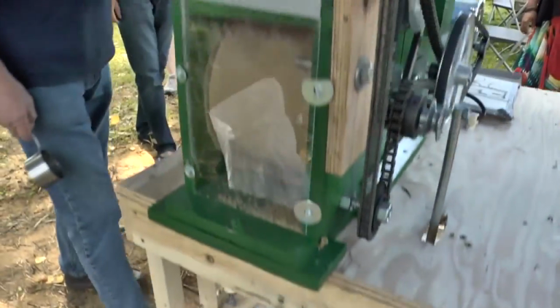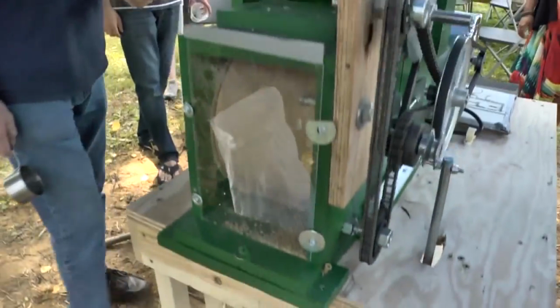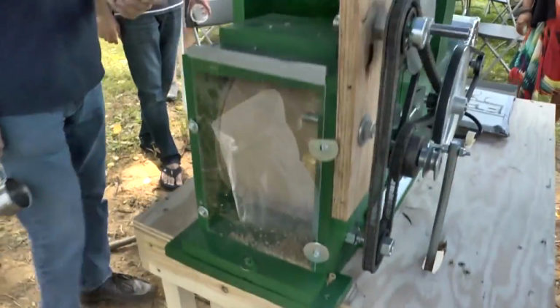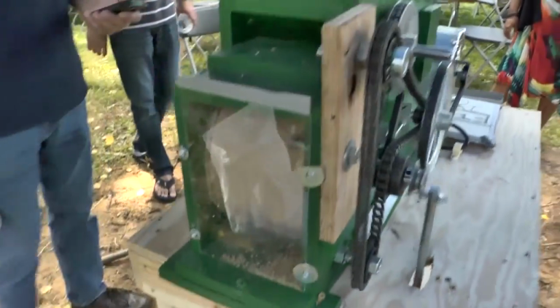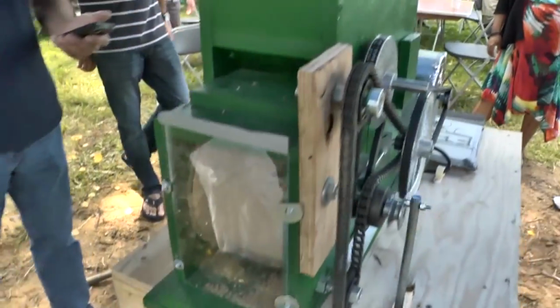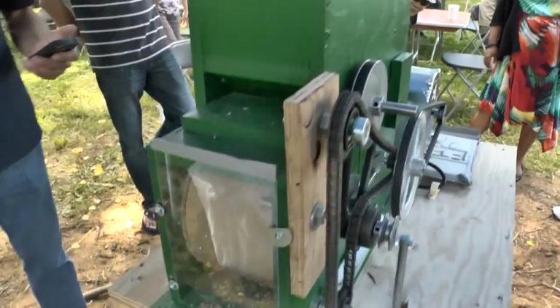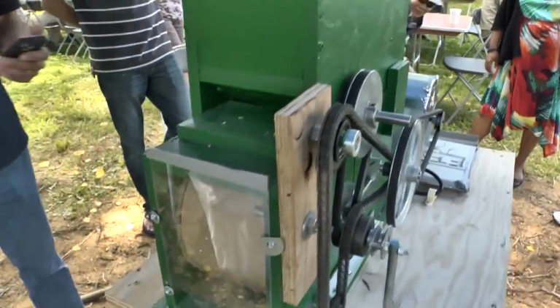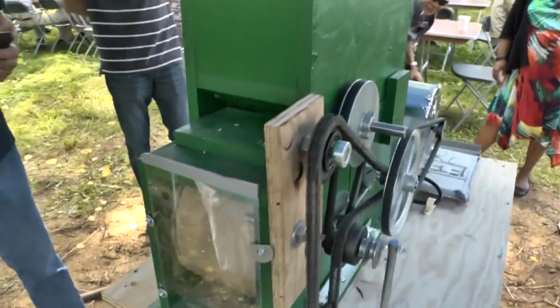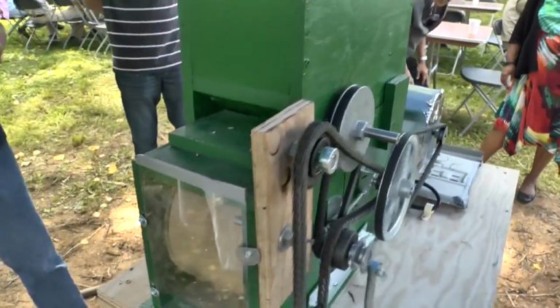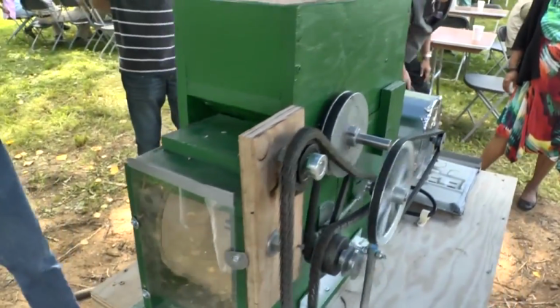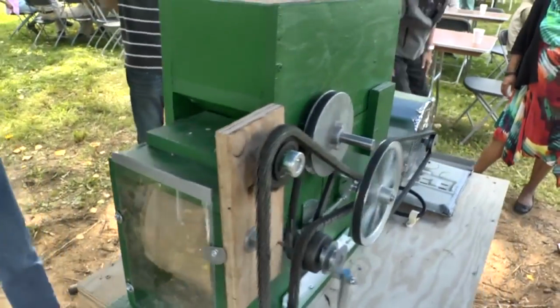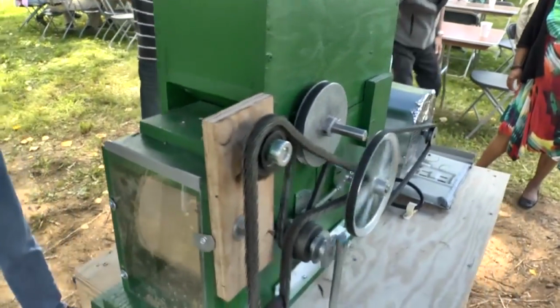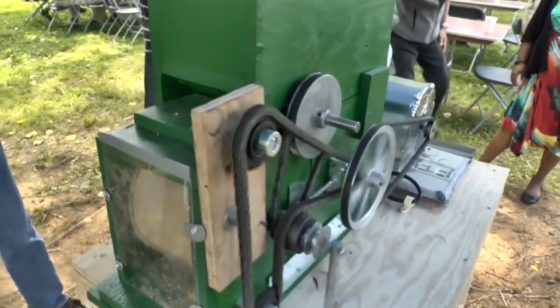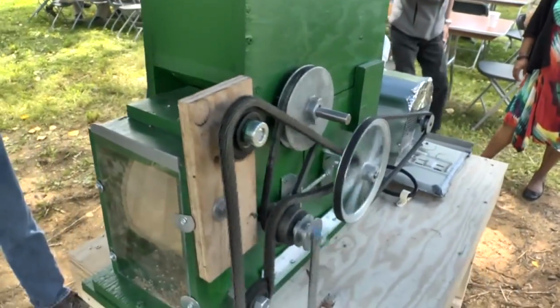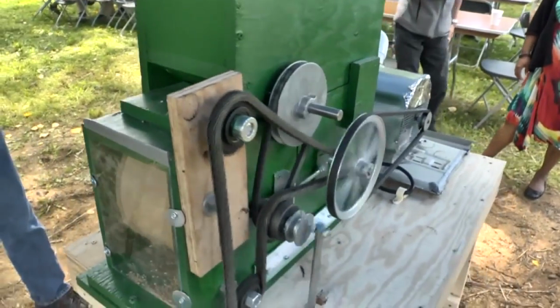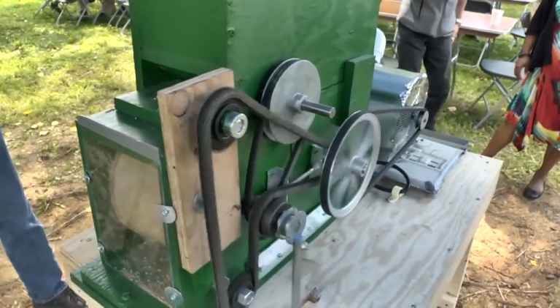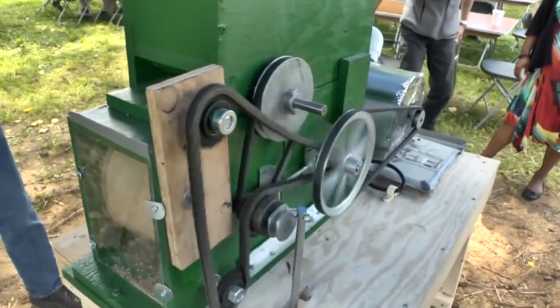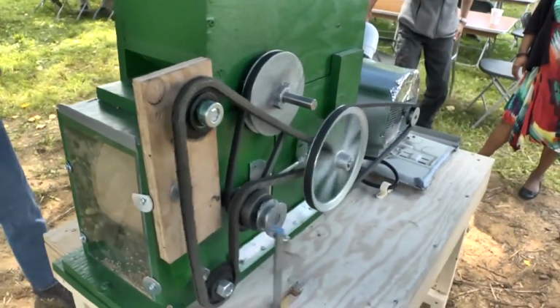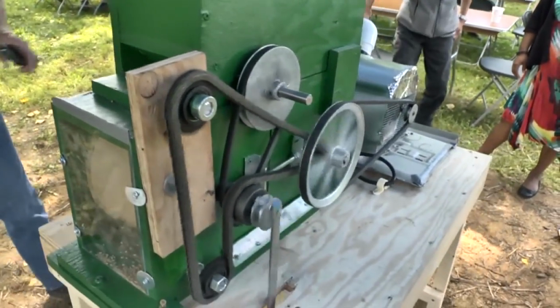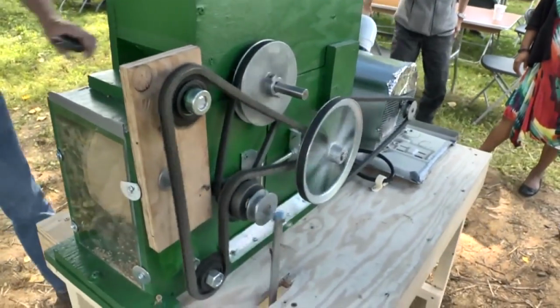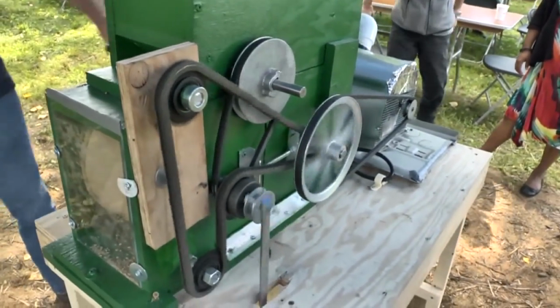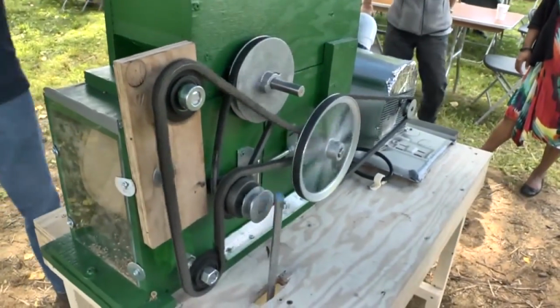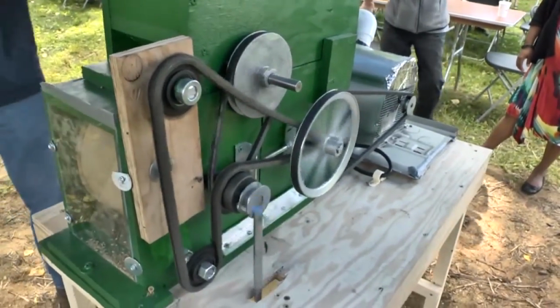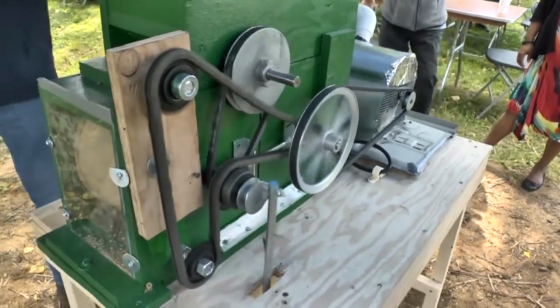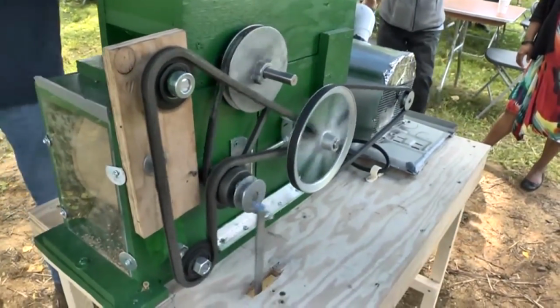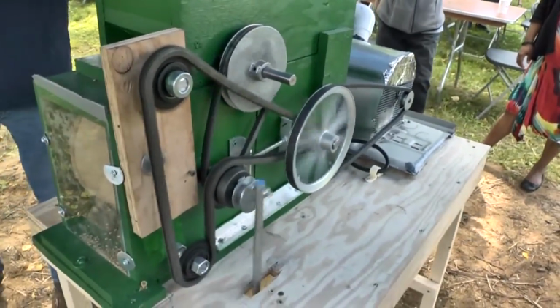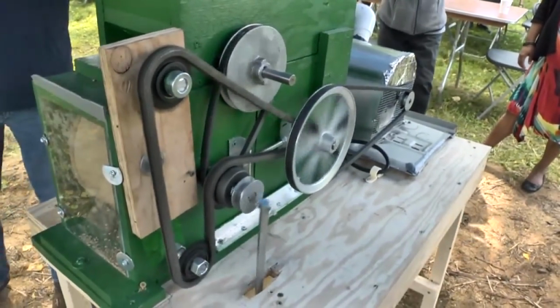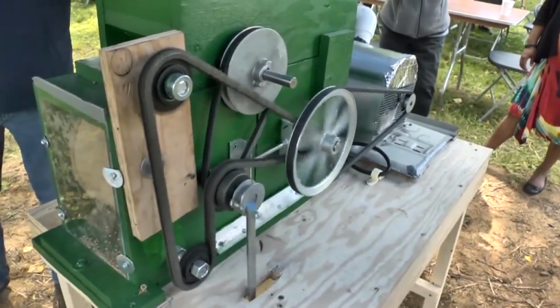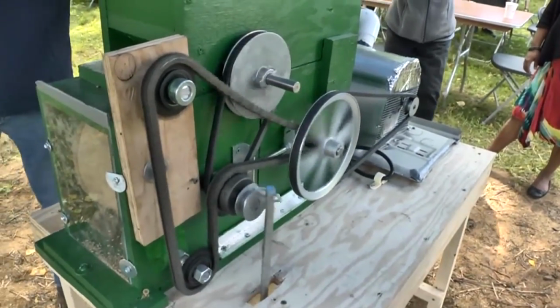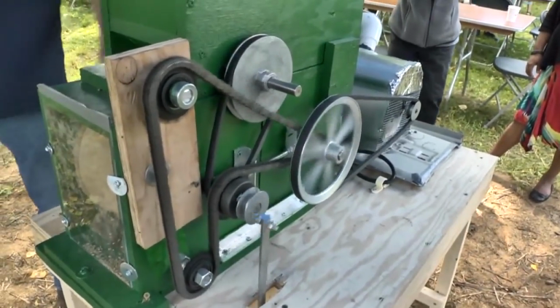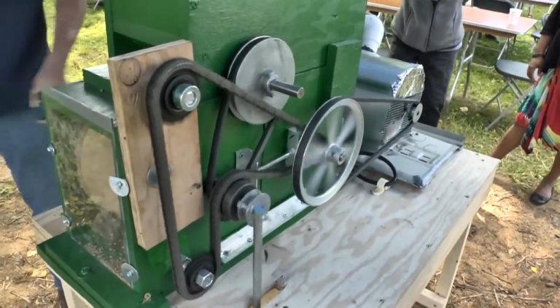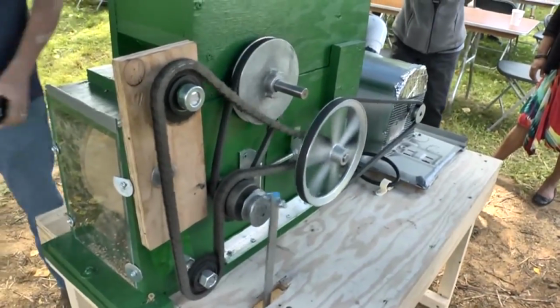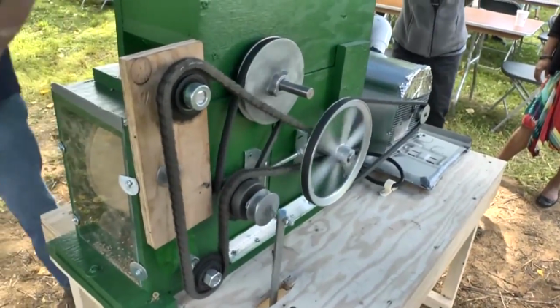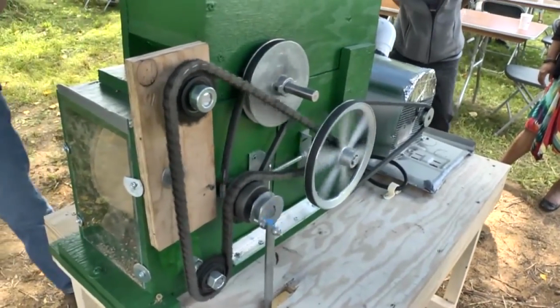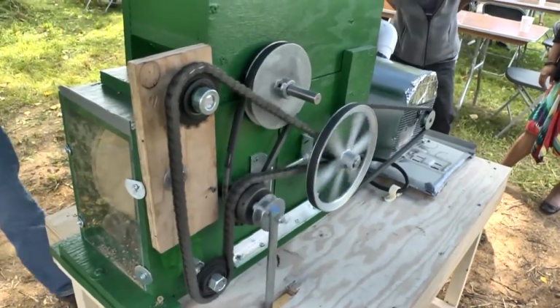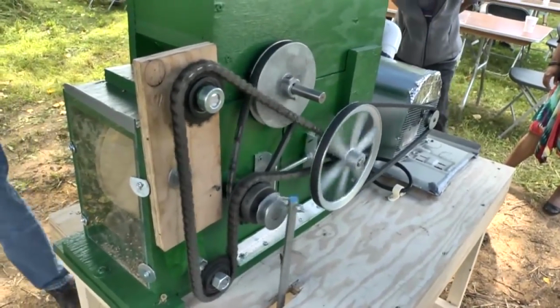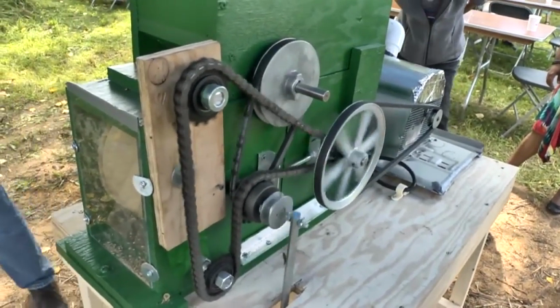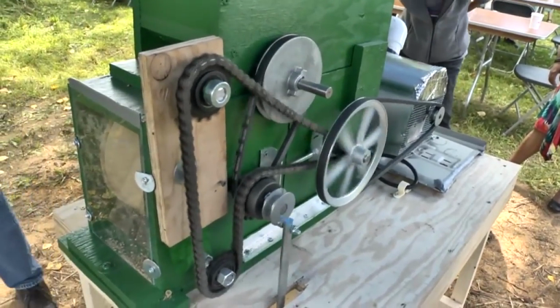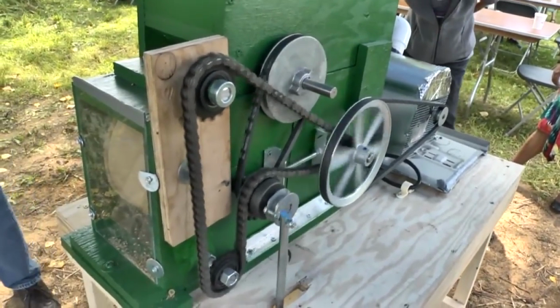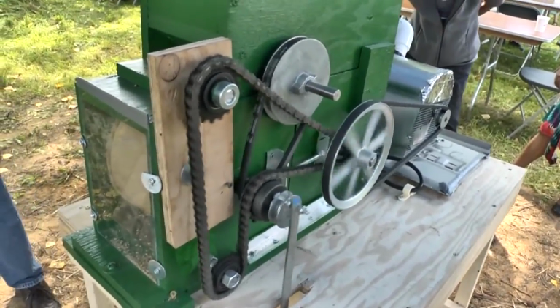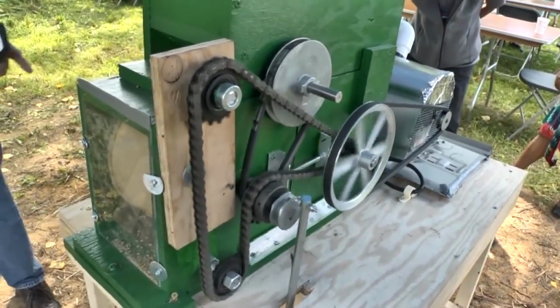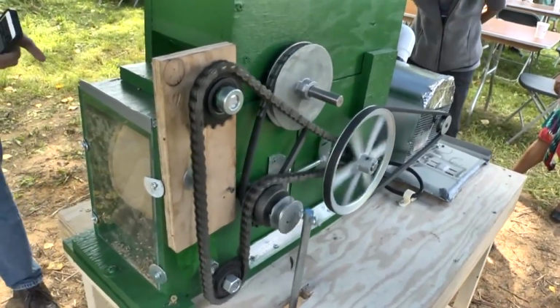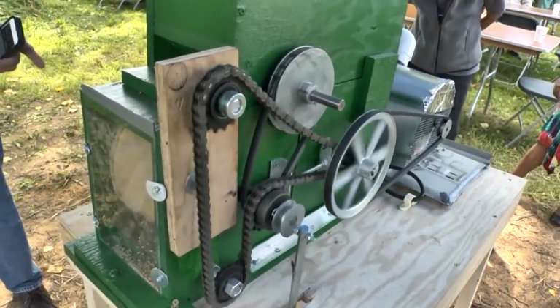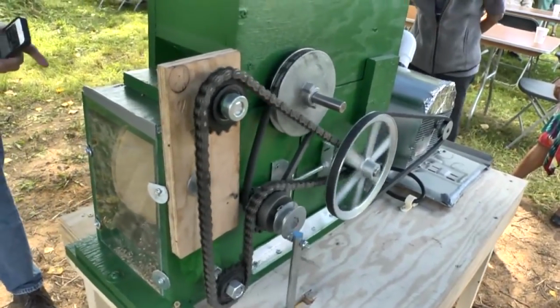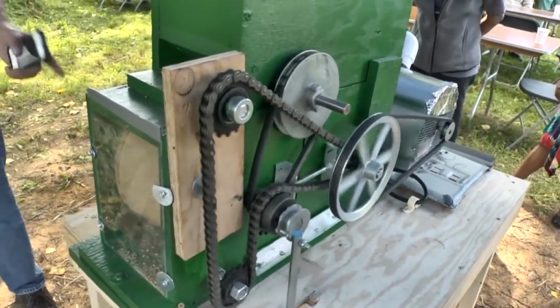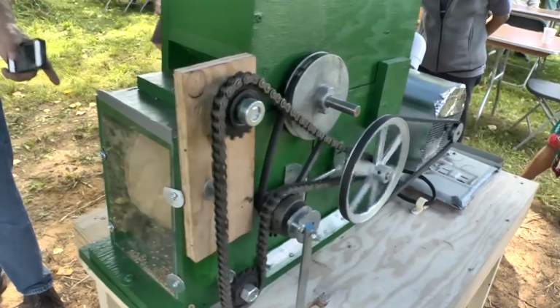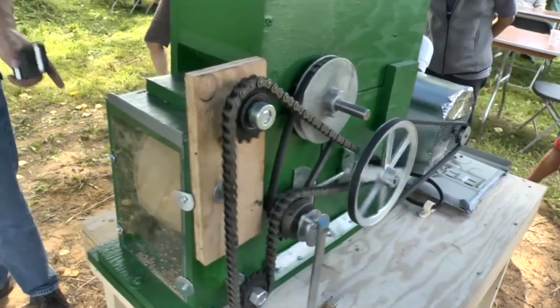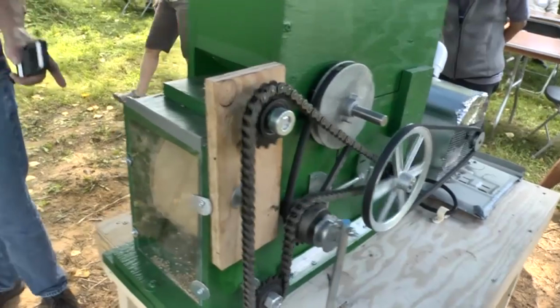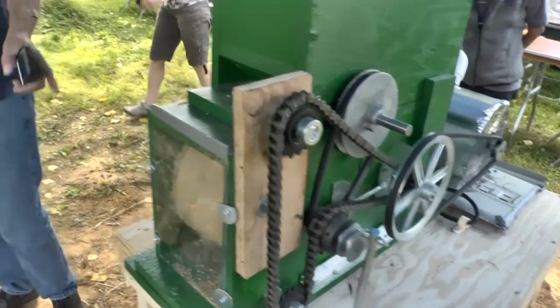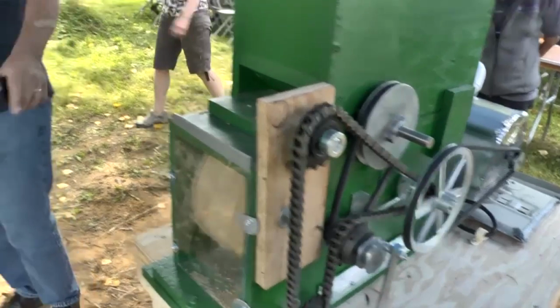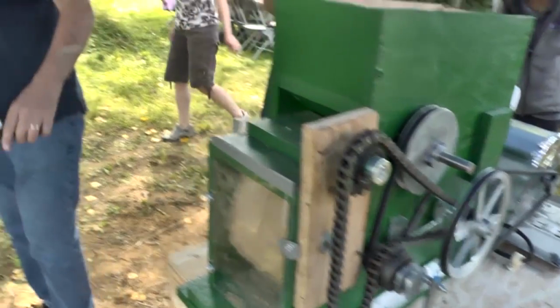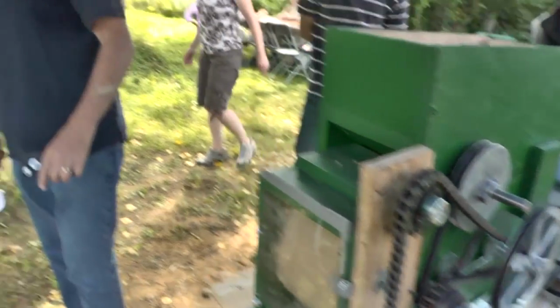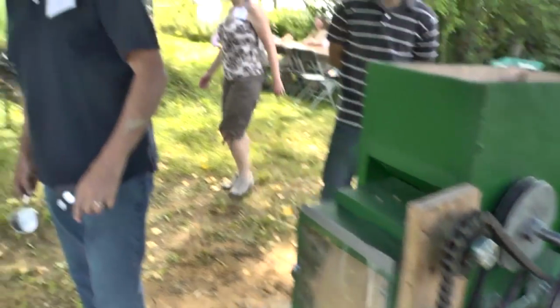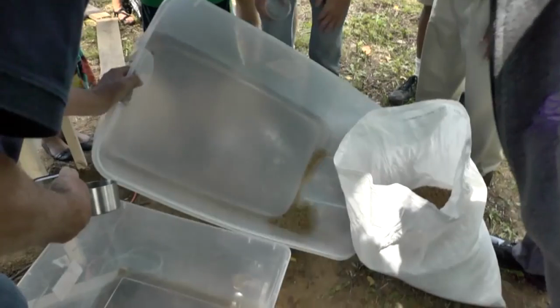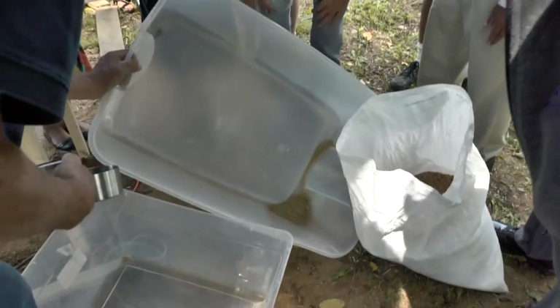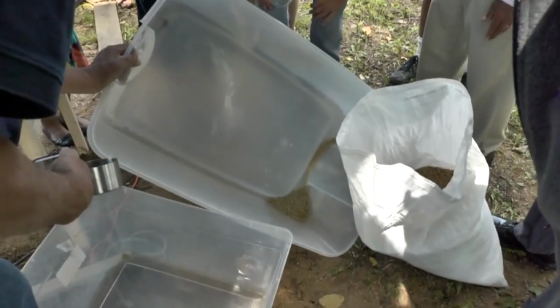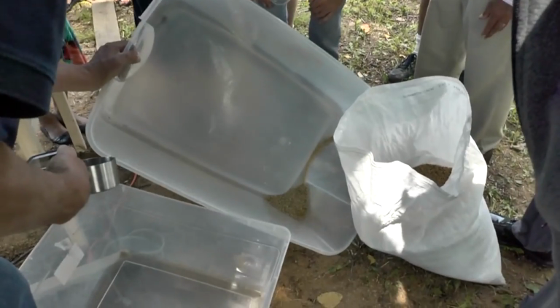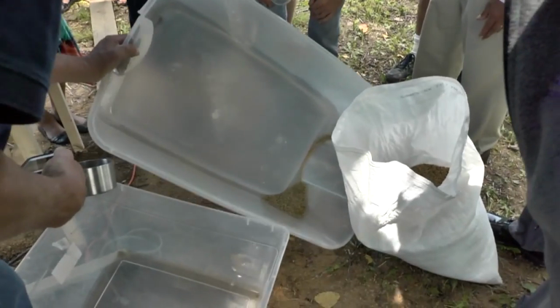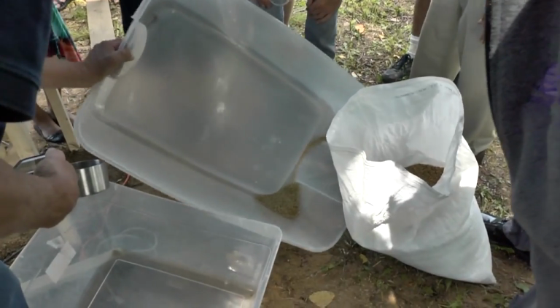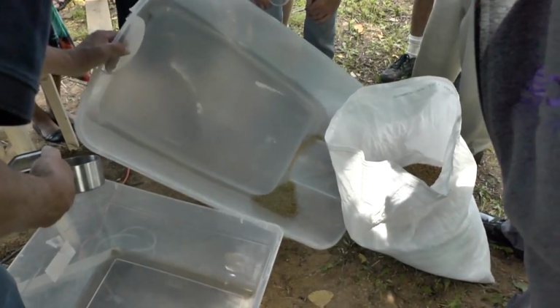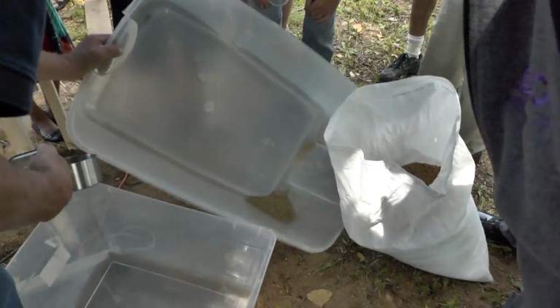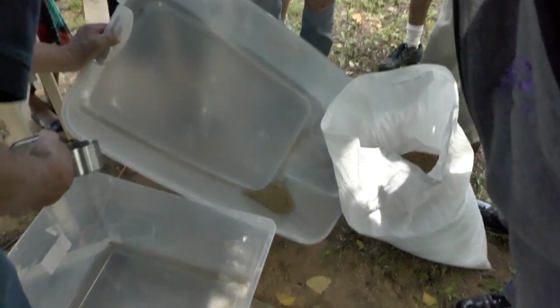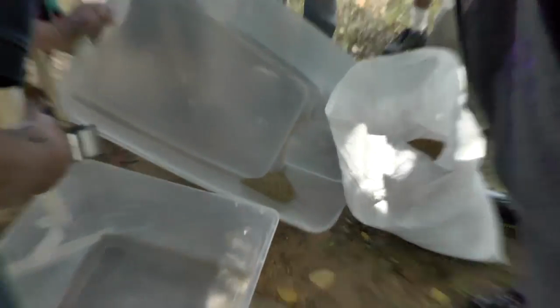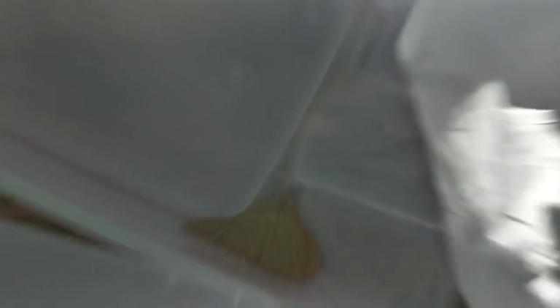One minute taking one pound — one pound. So that's 60 pounds an hour. That looks pretty good.